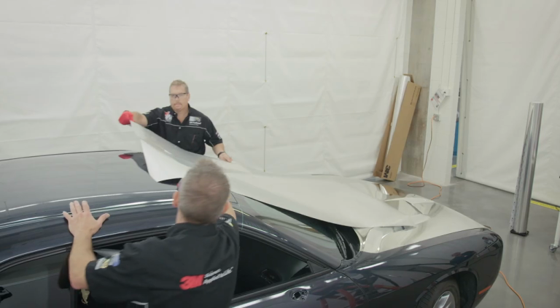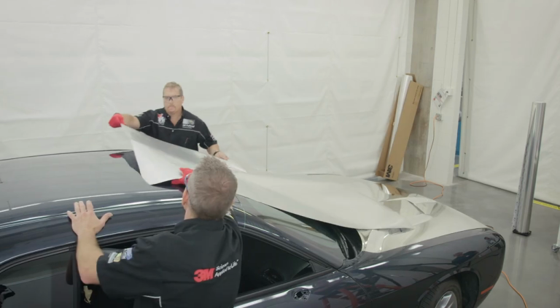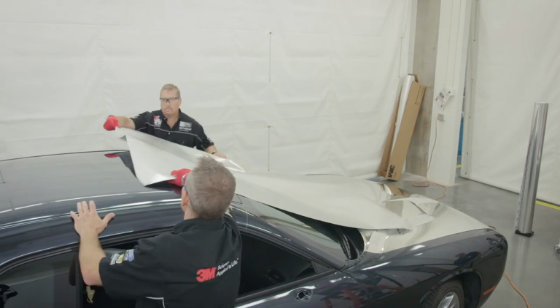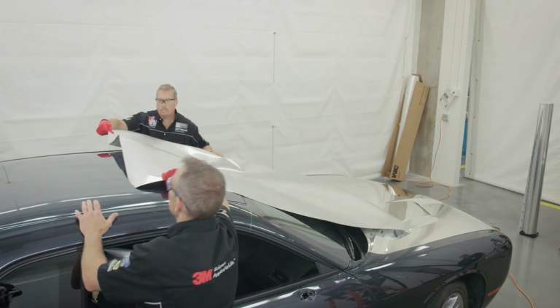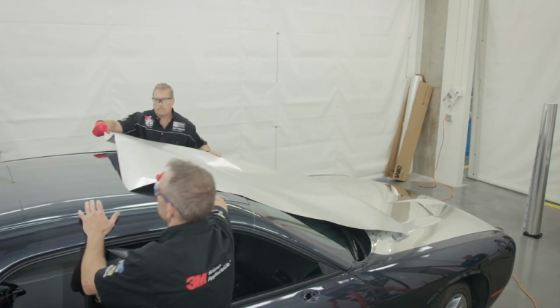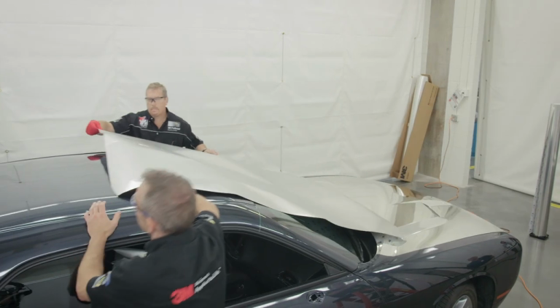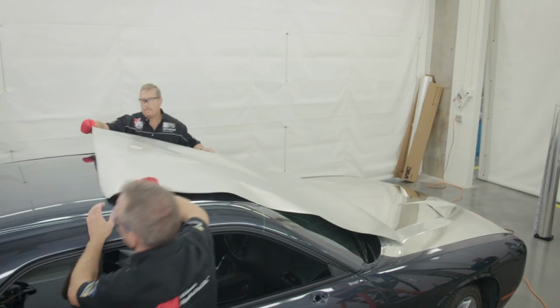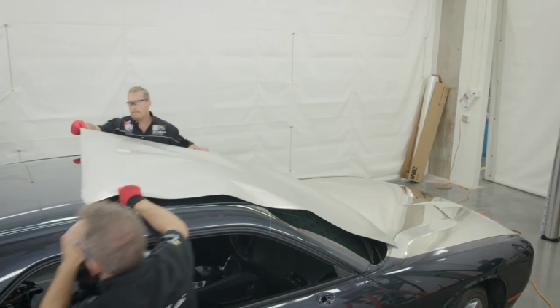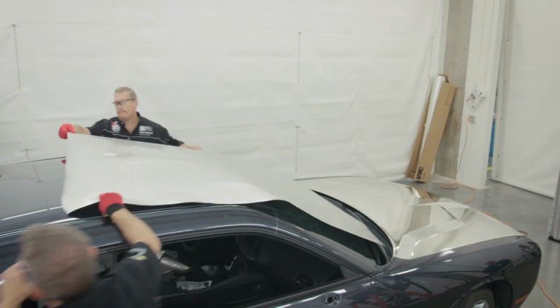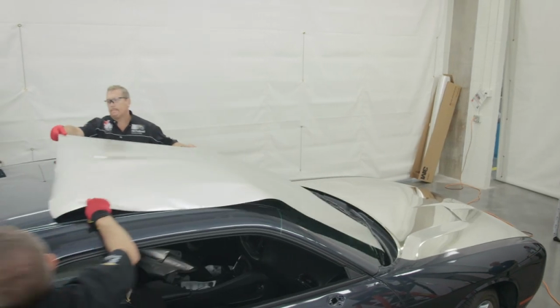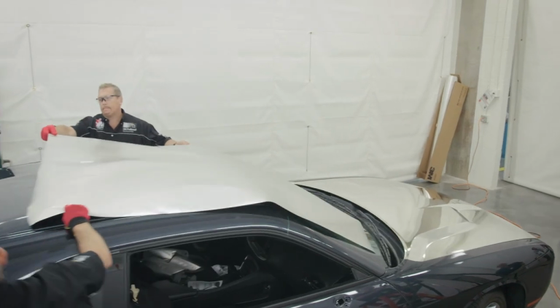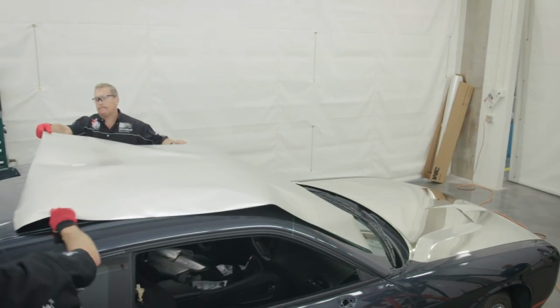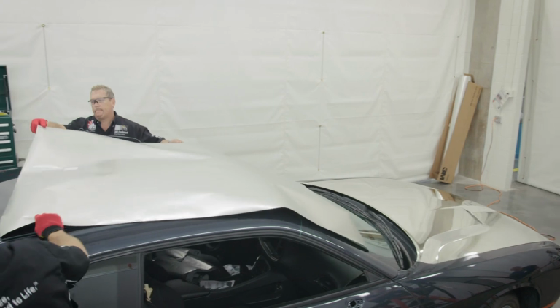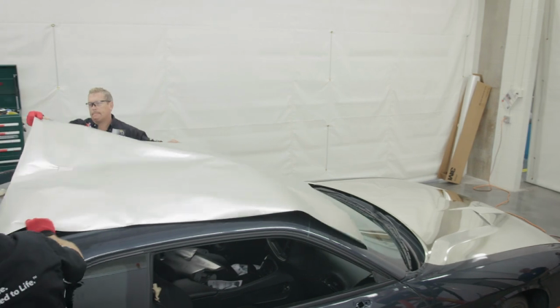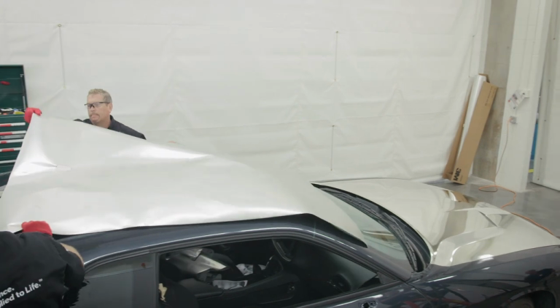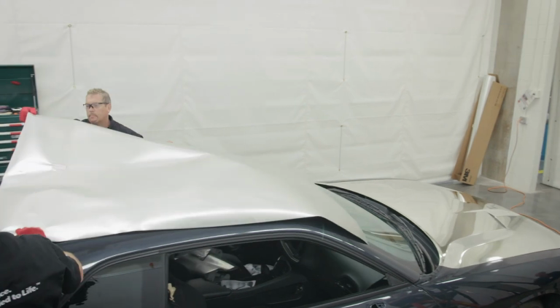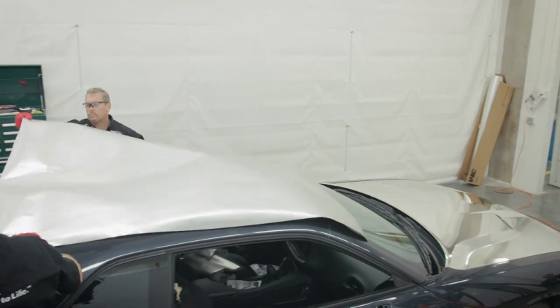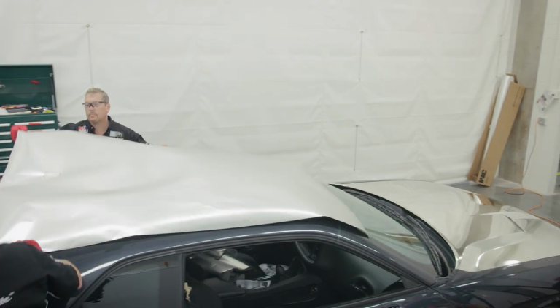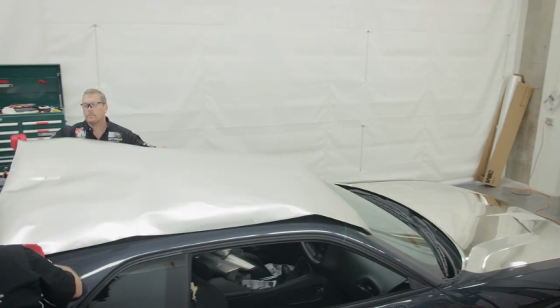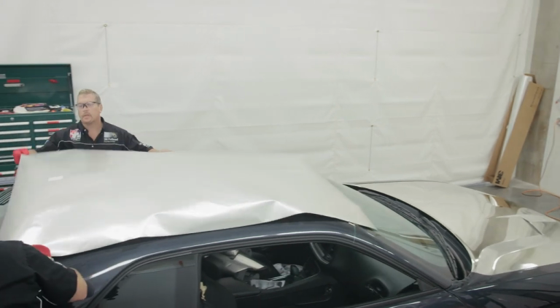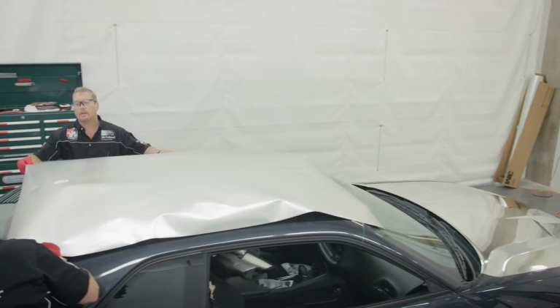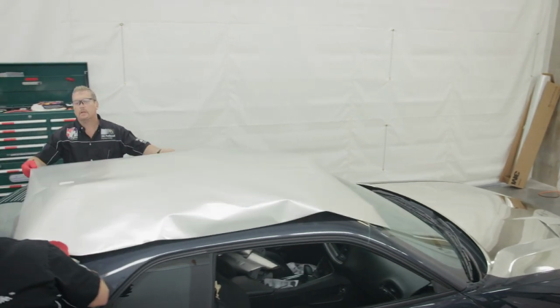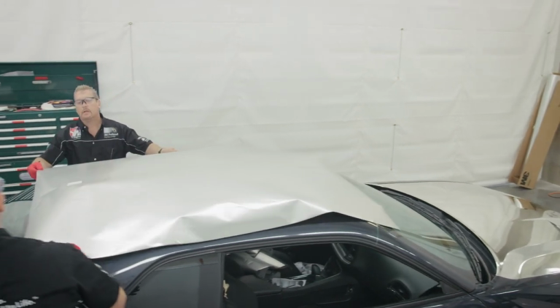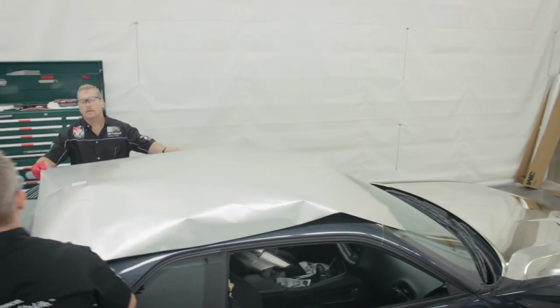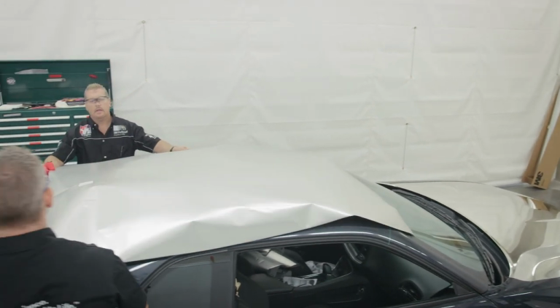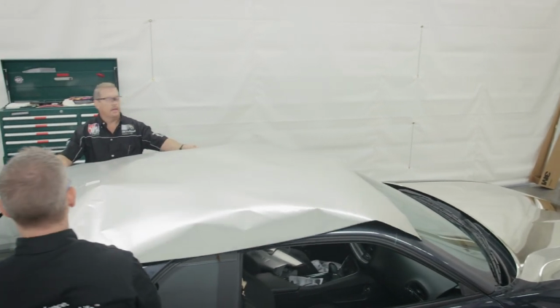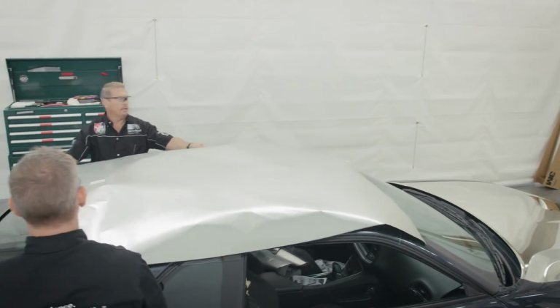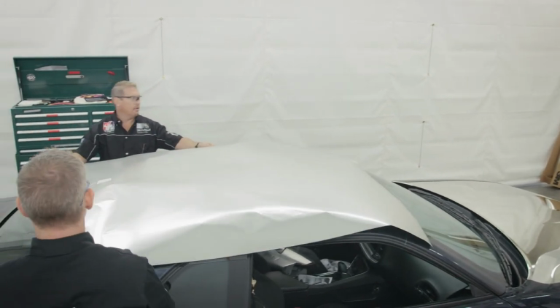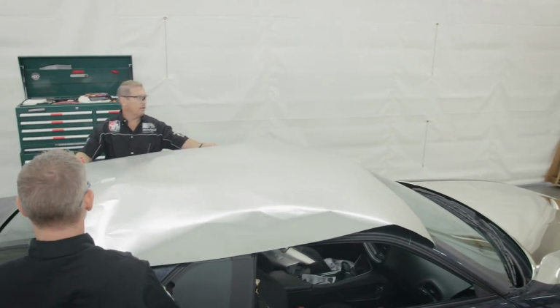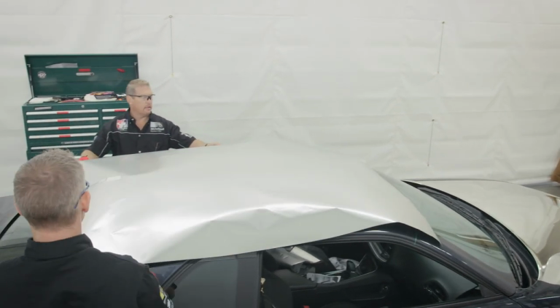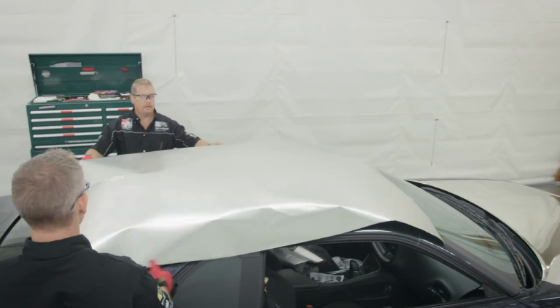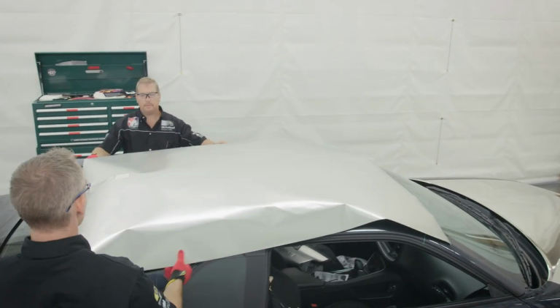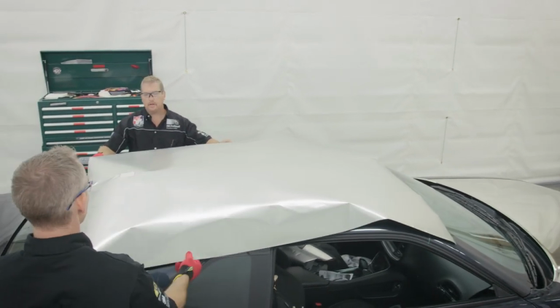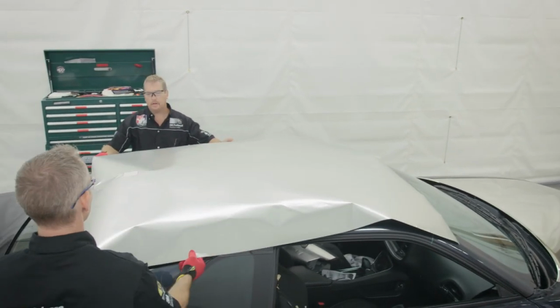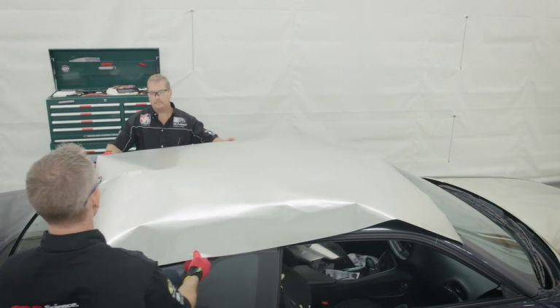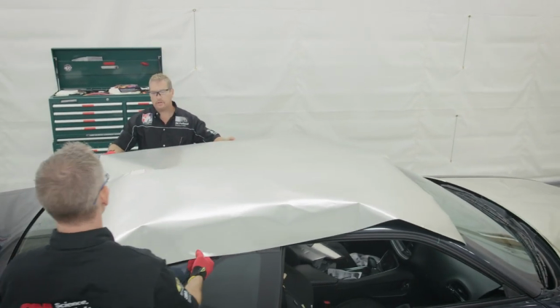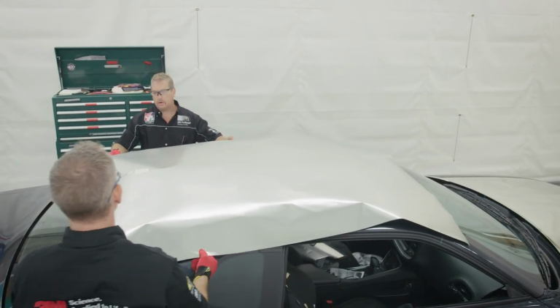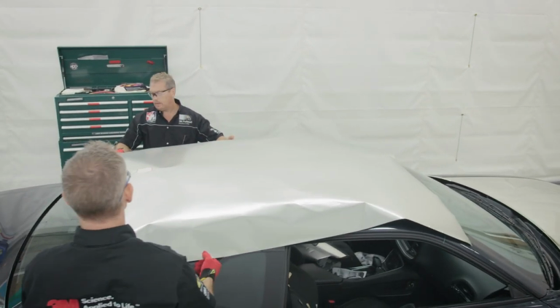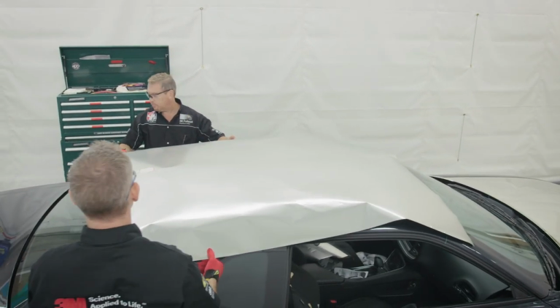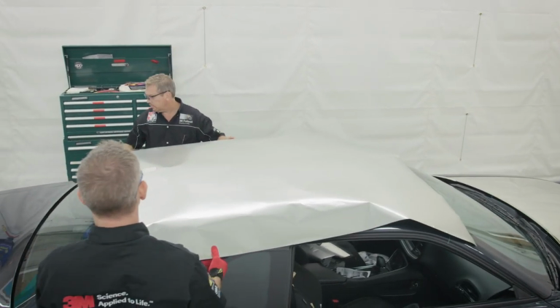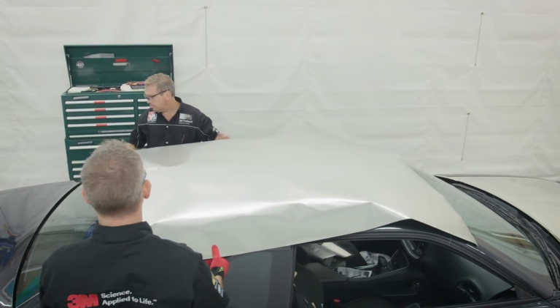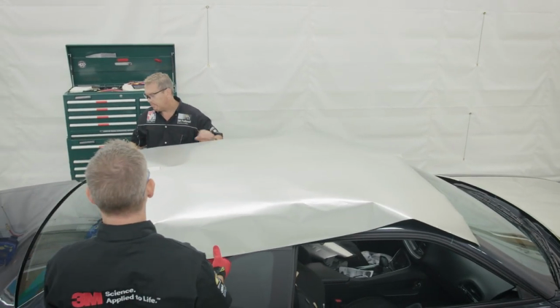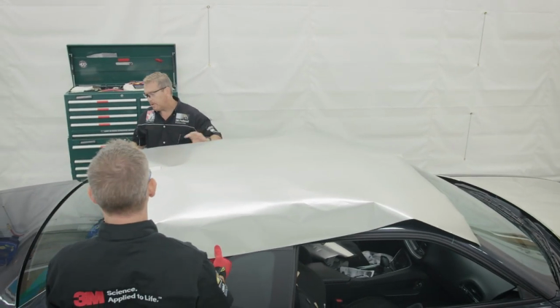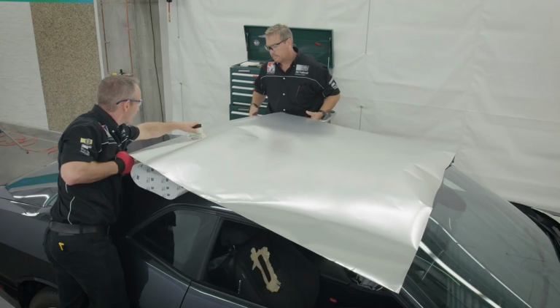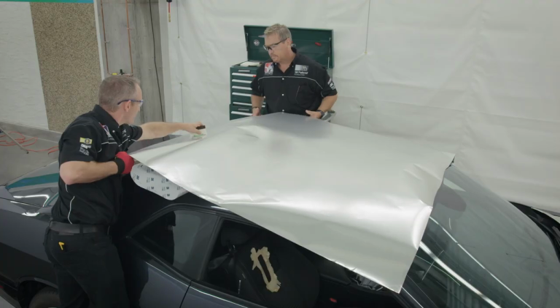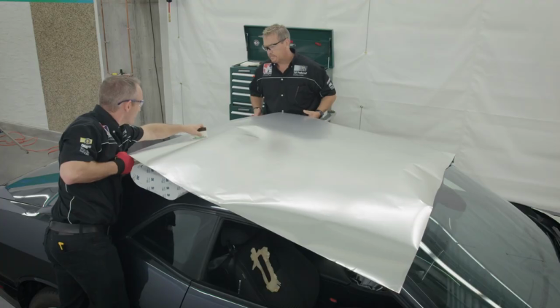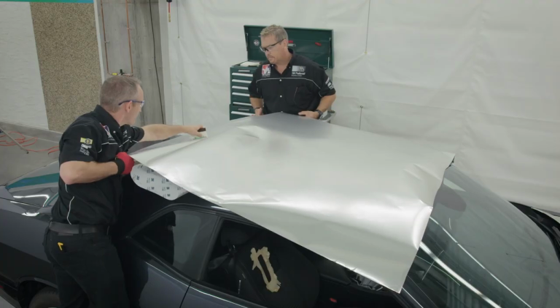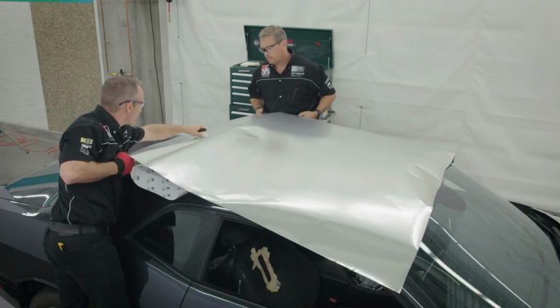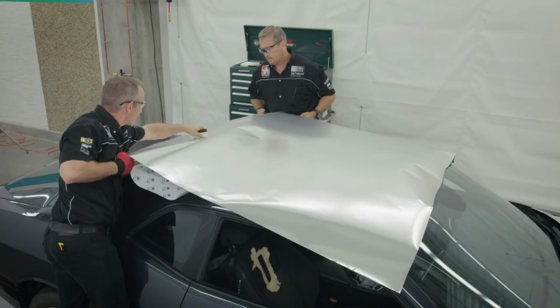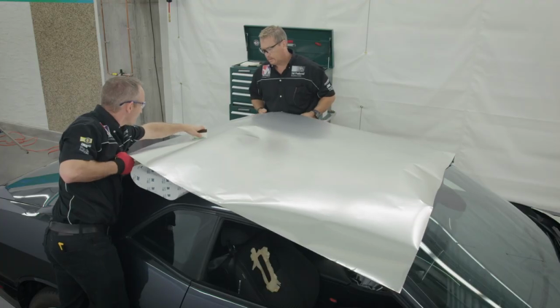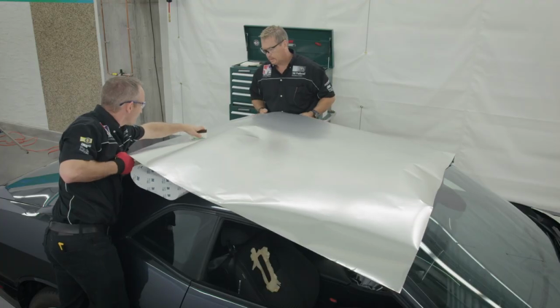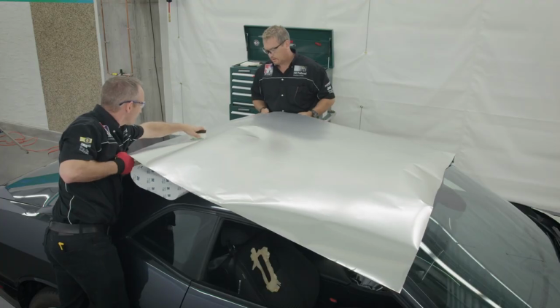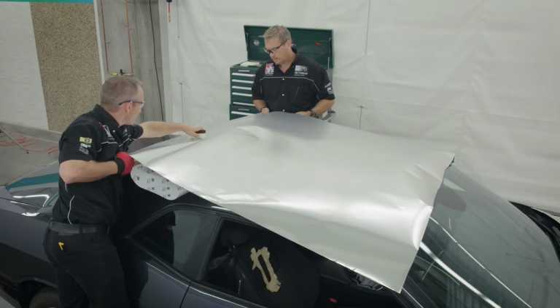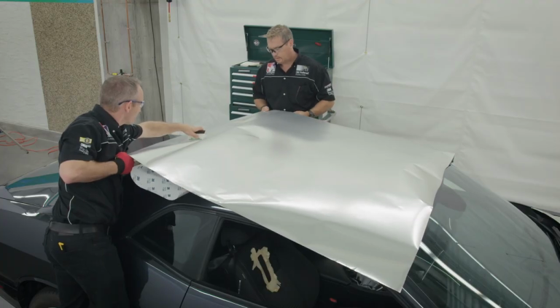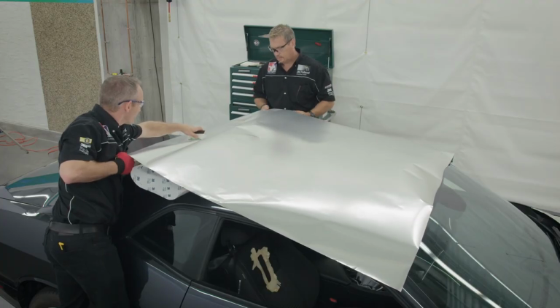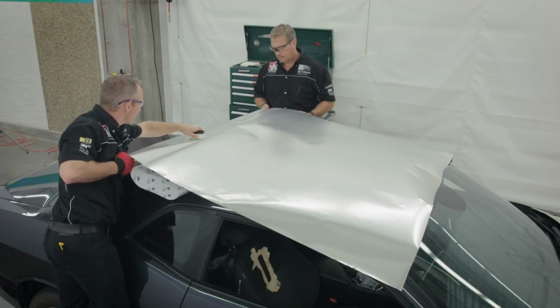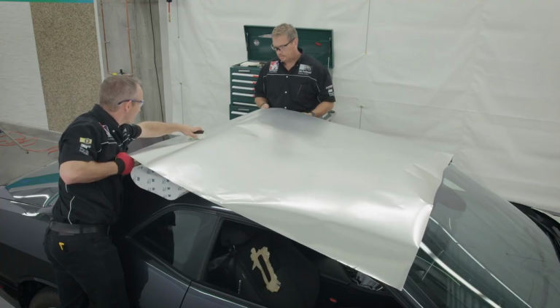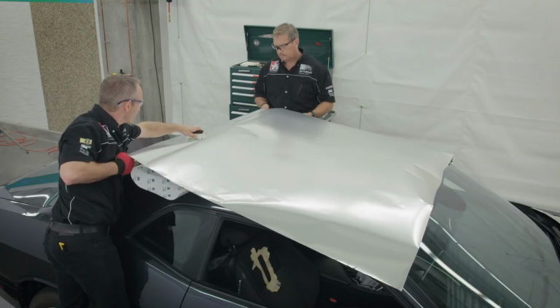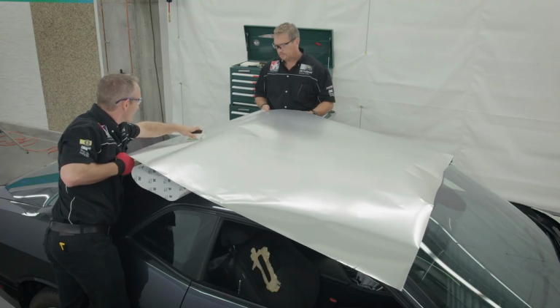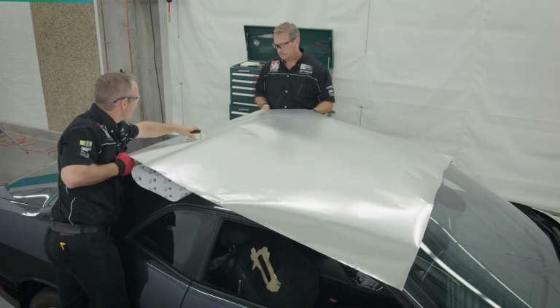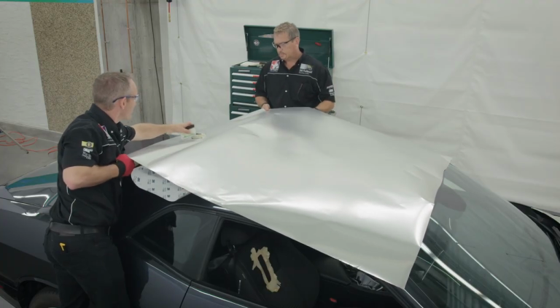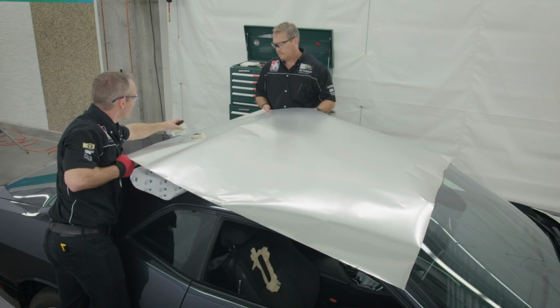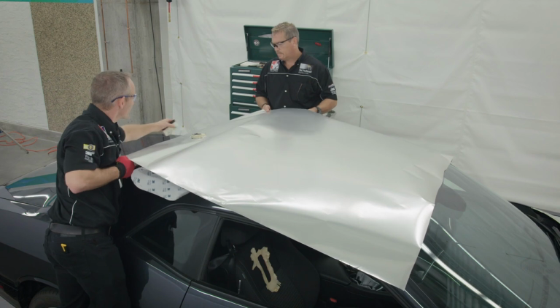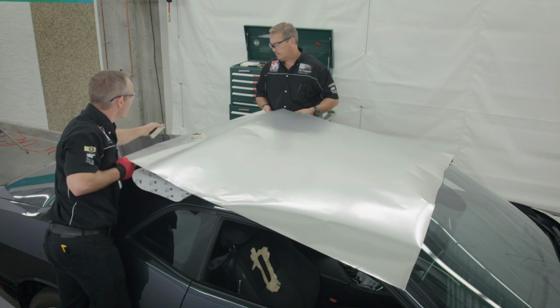Leaving the protective liner on the chrome material for initial positioning and tack down can help prevent scratching and wrinkling of the film.